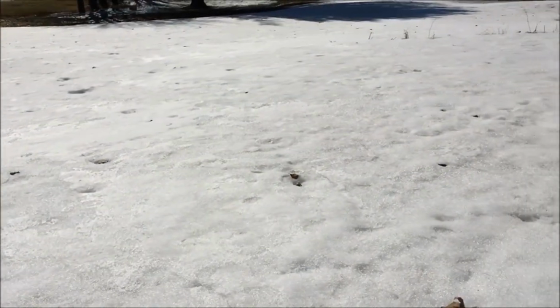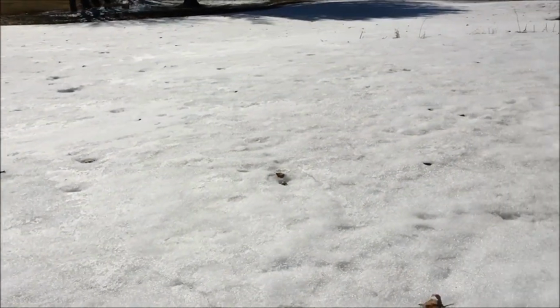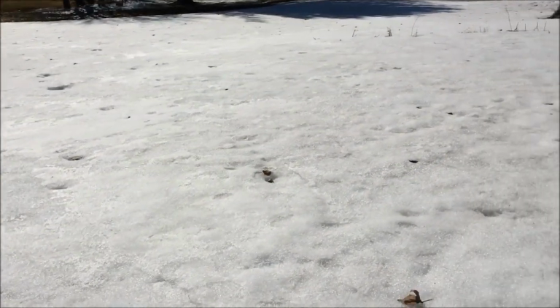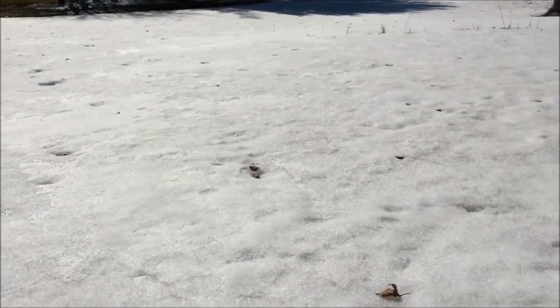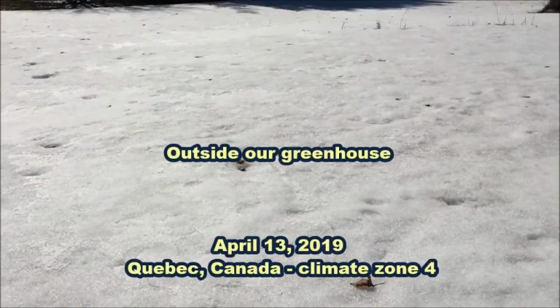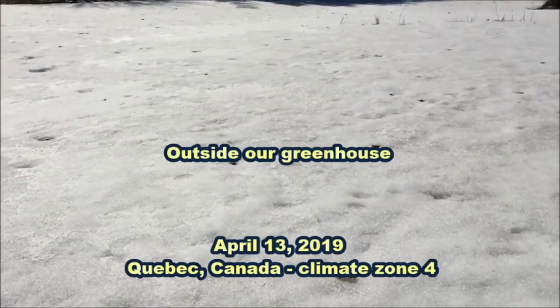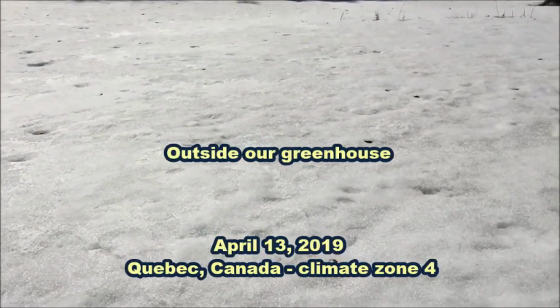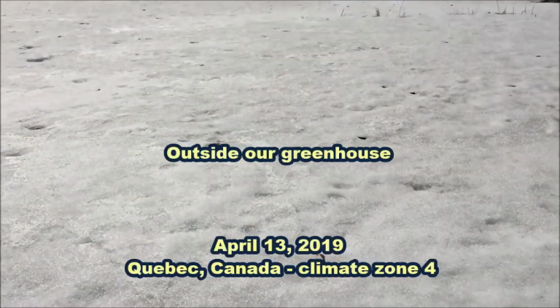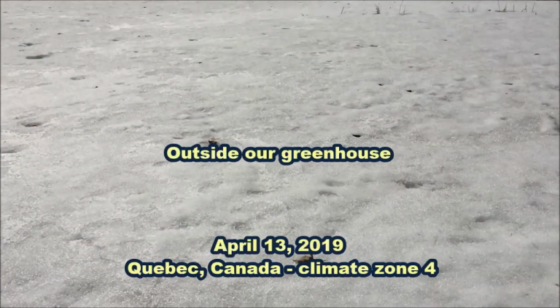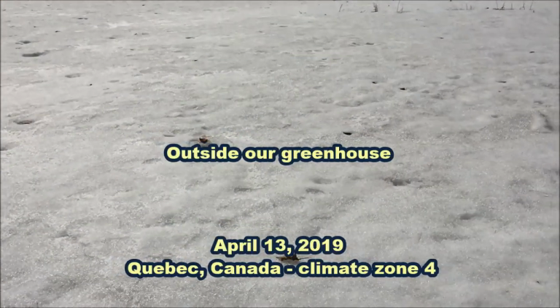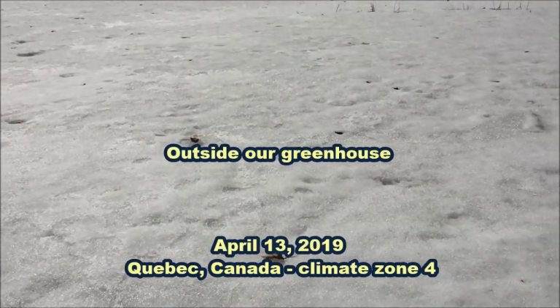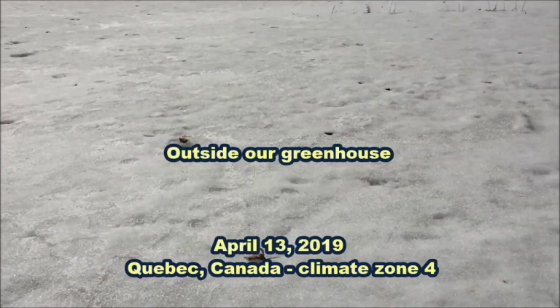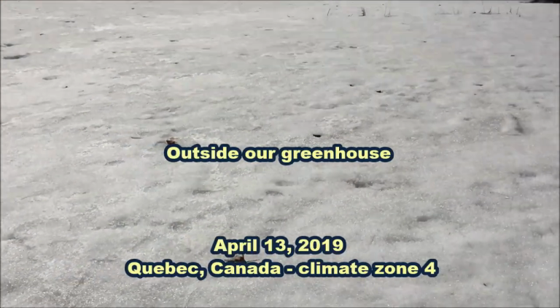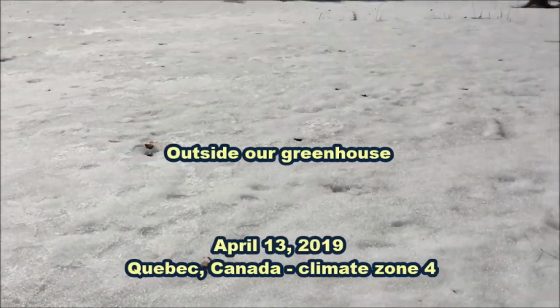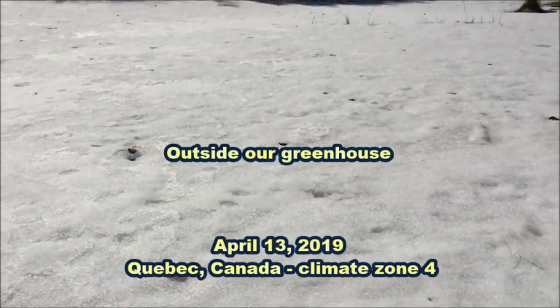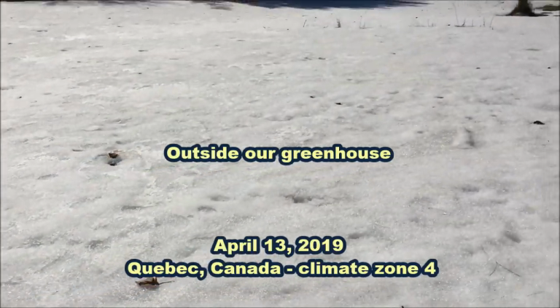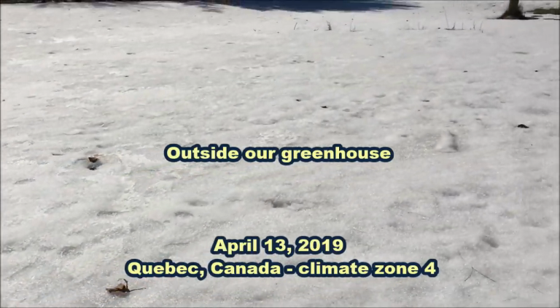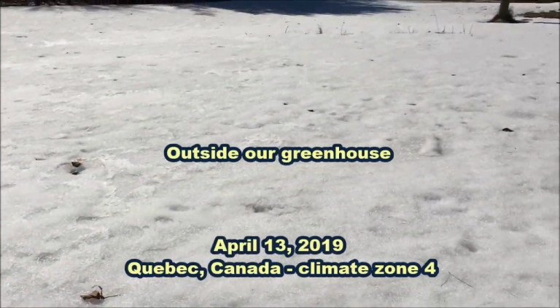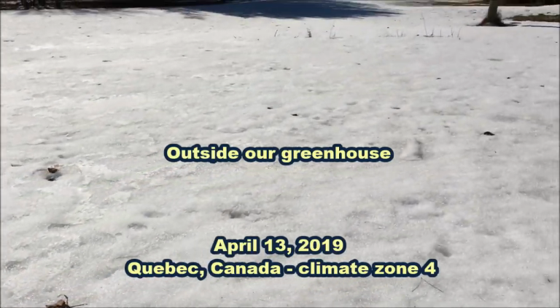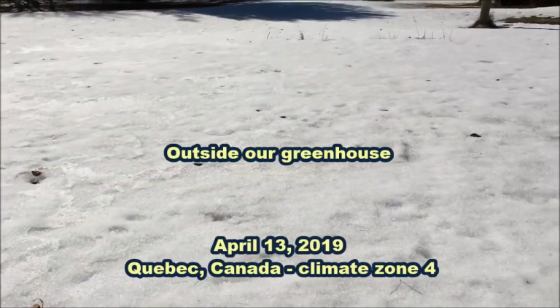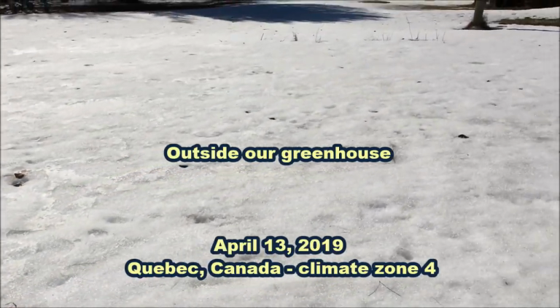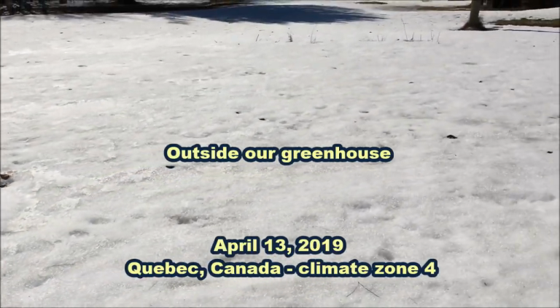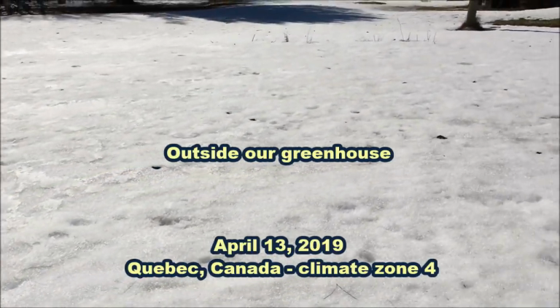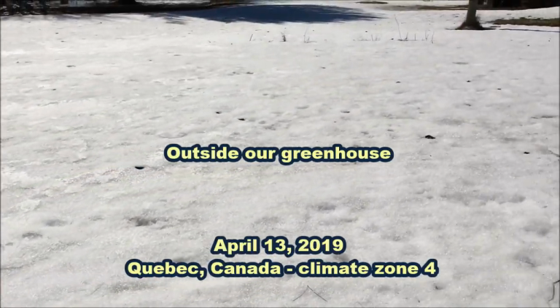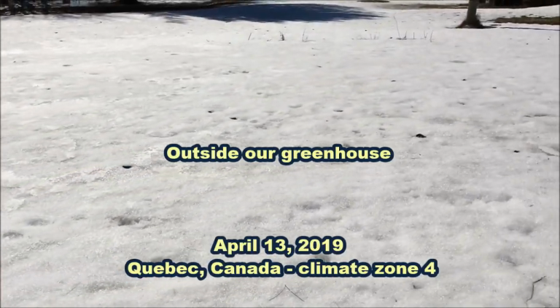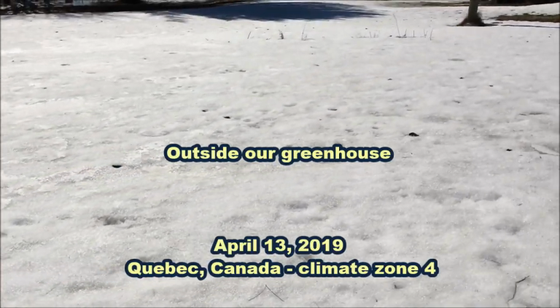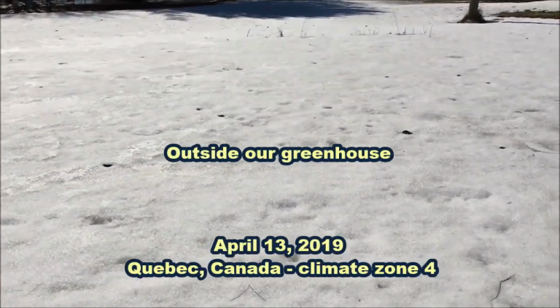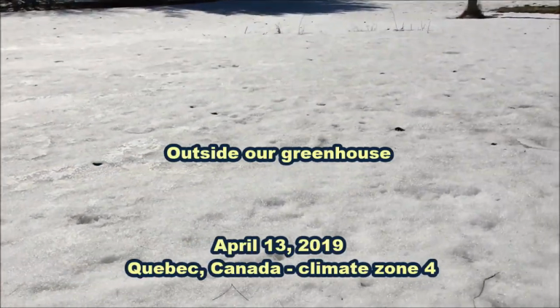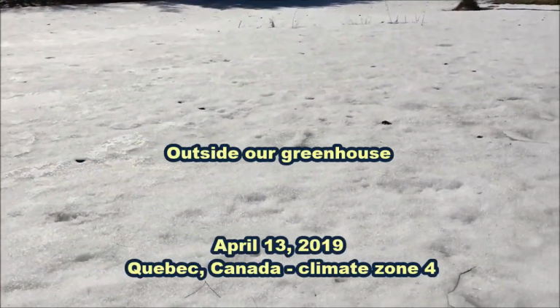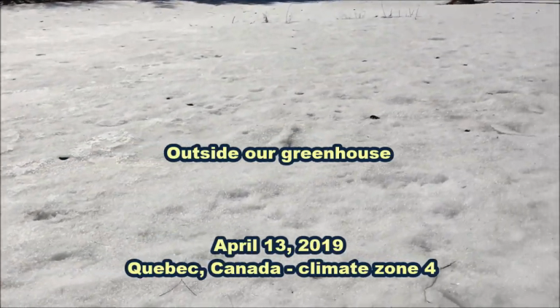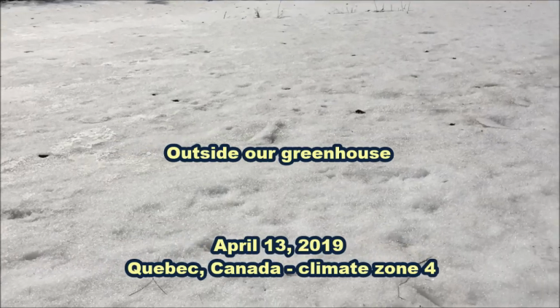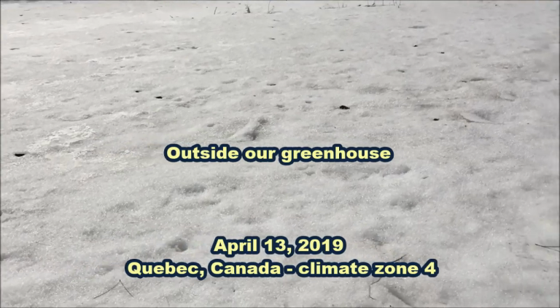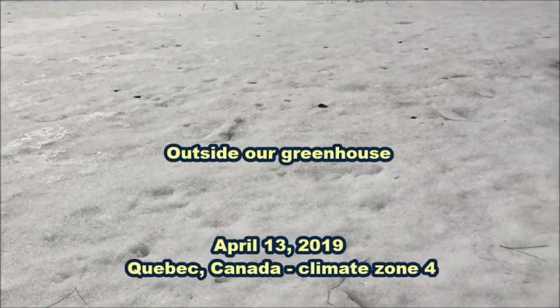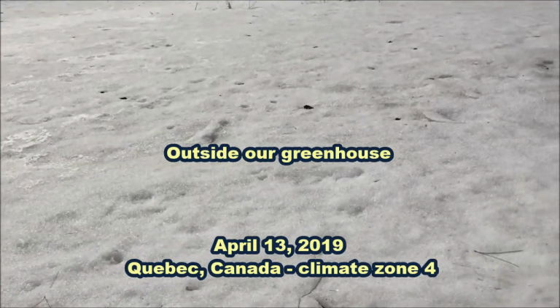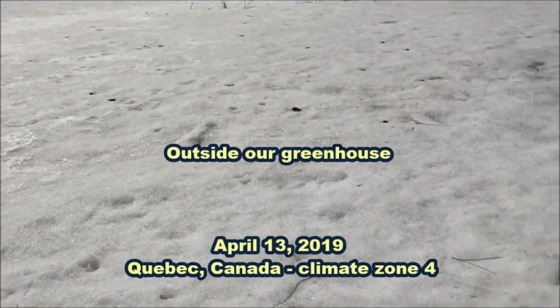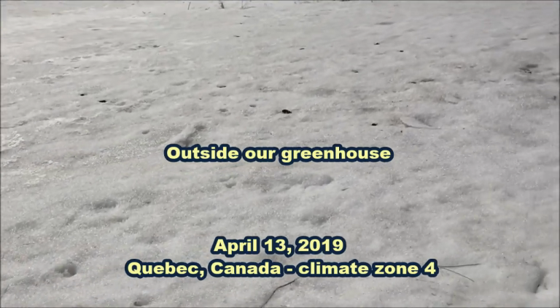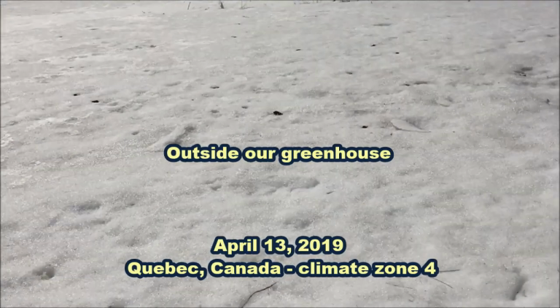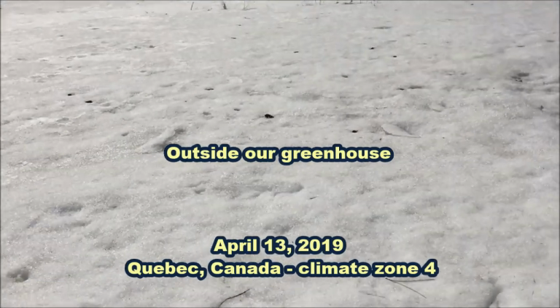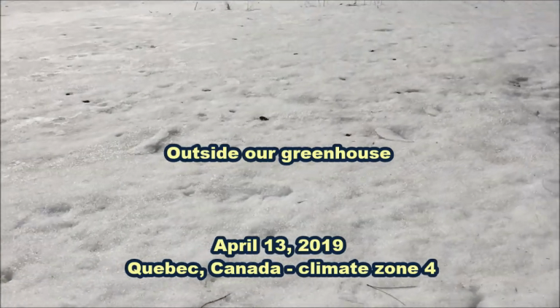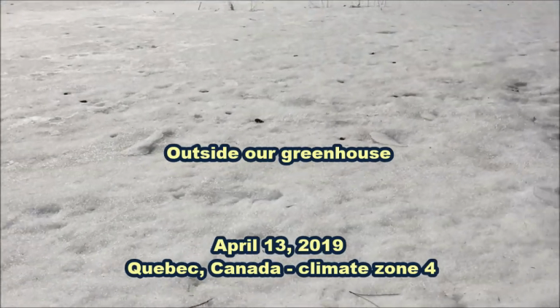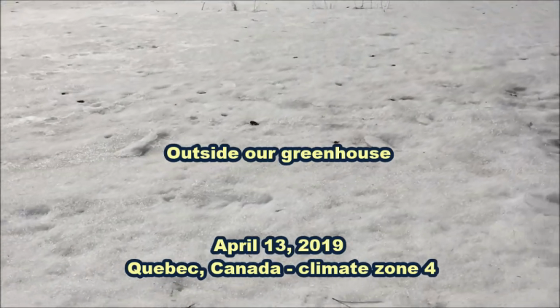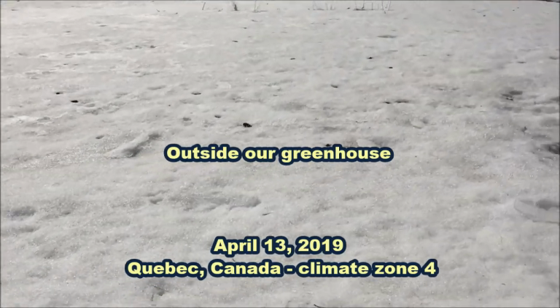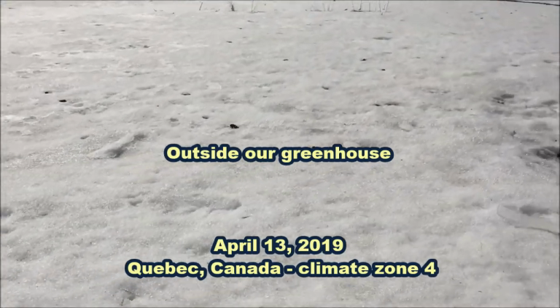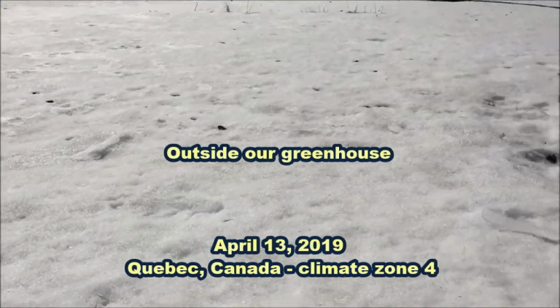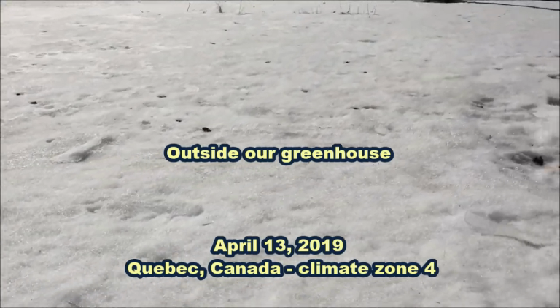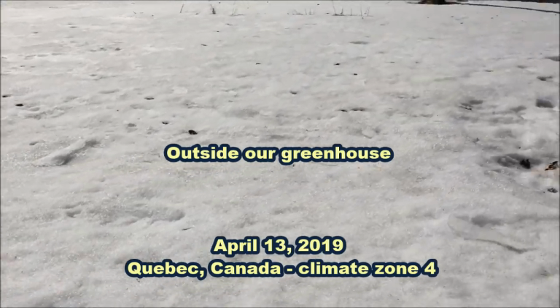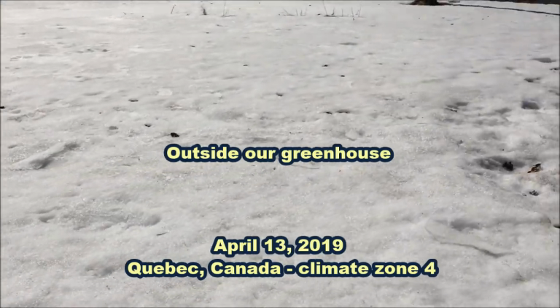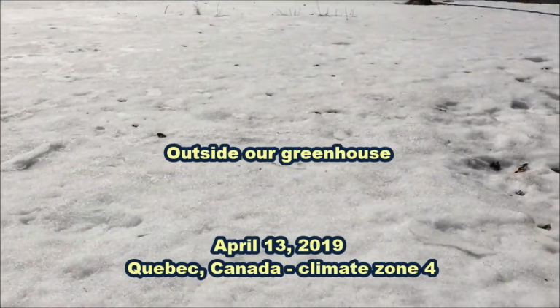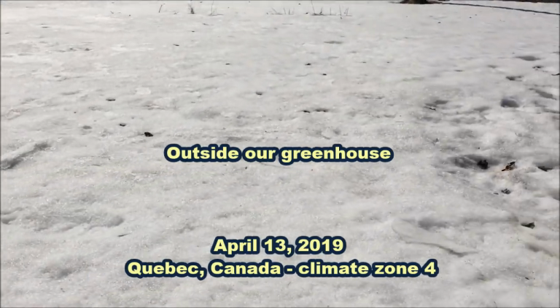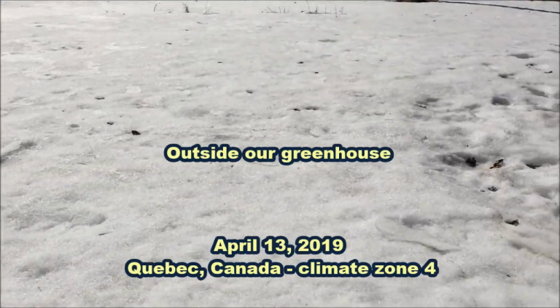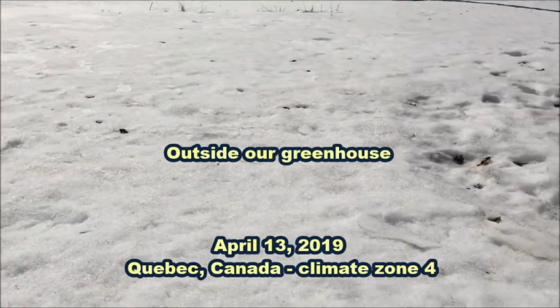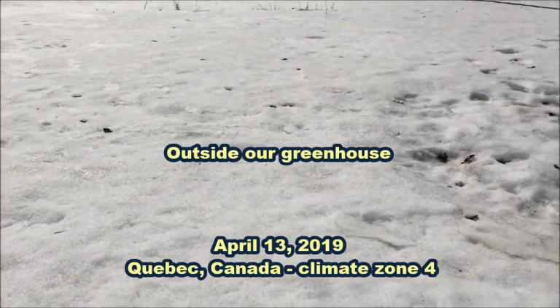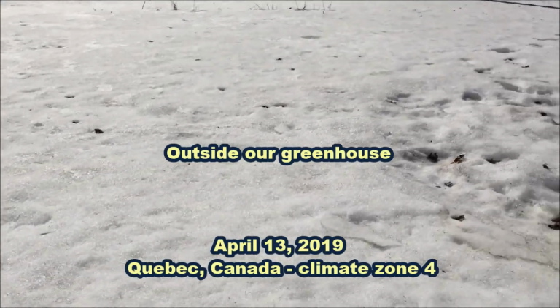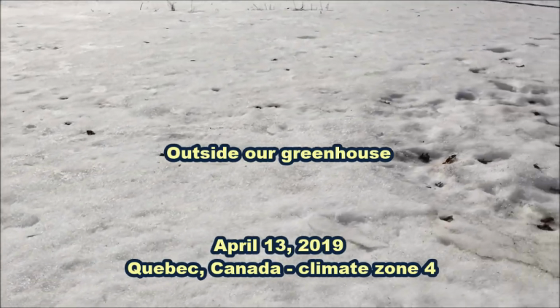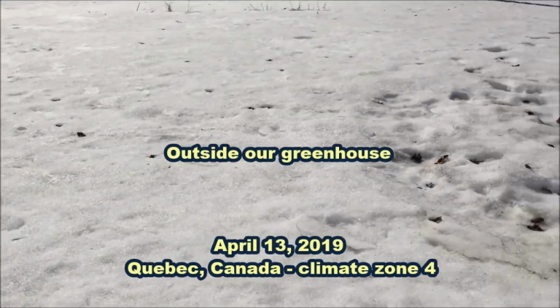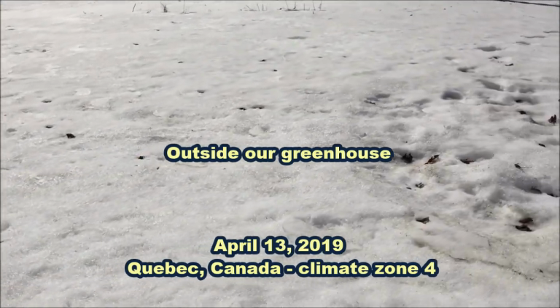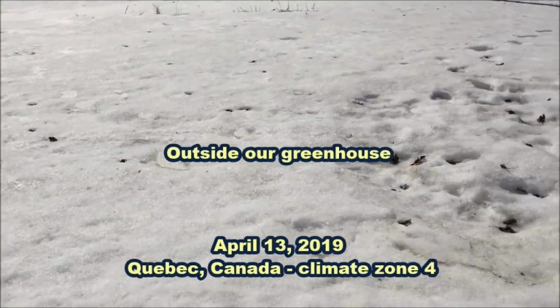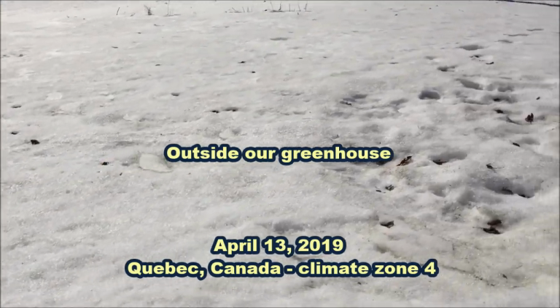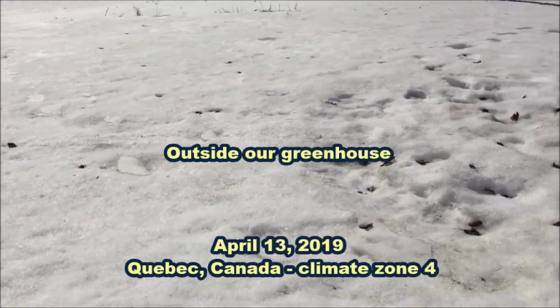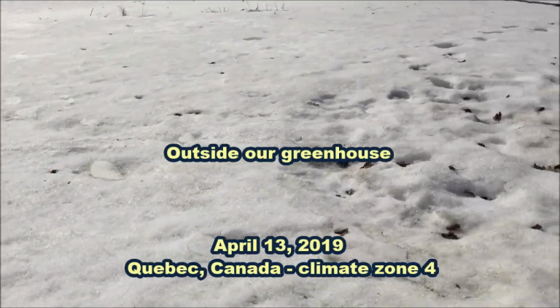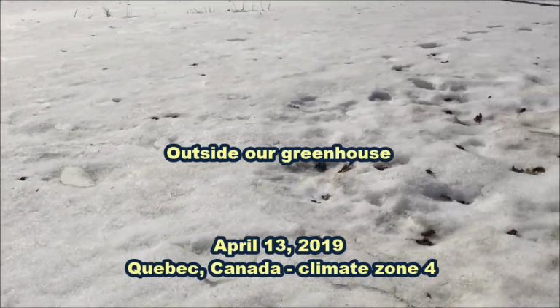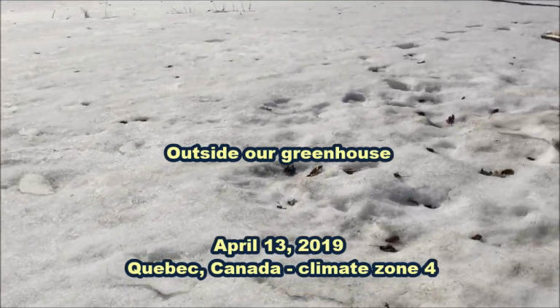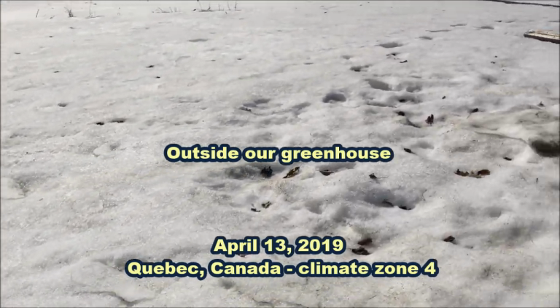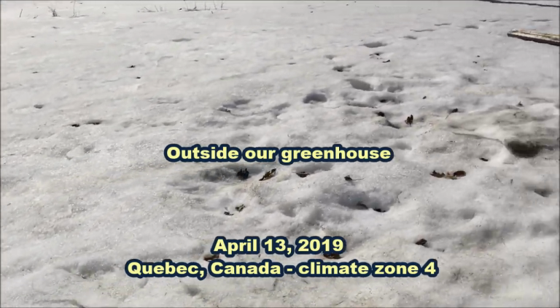The first images are from the end of last winter, on April 13, 2019, outside of our greenhouse.